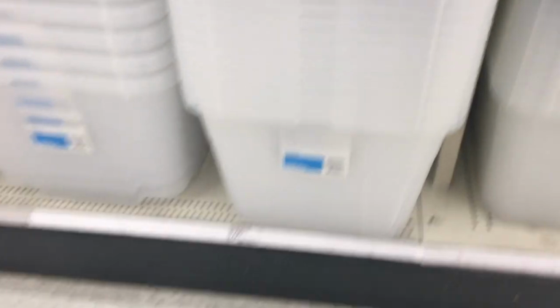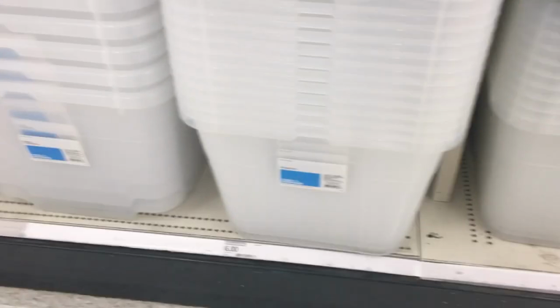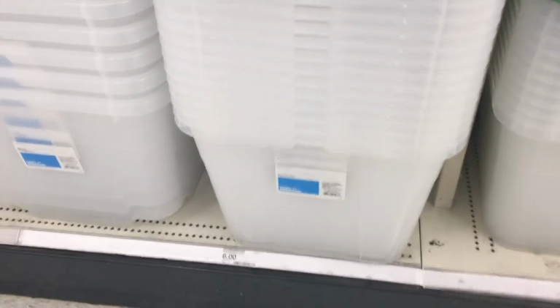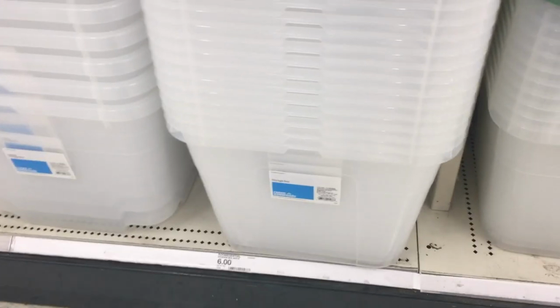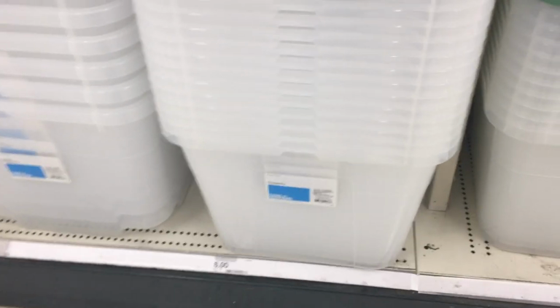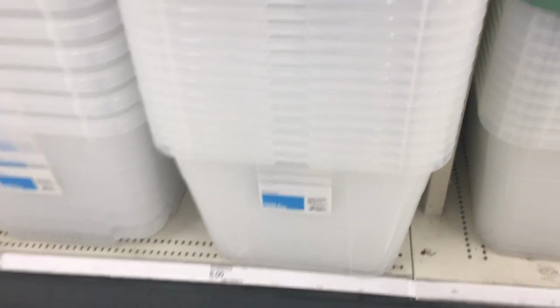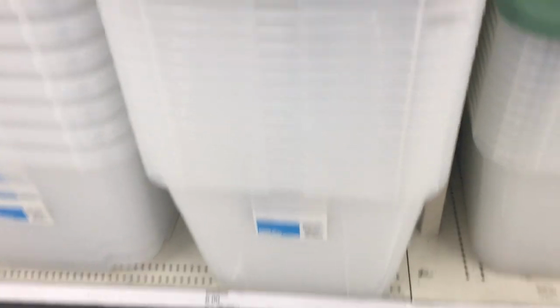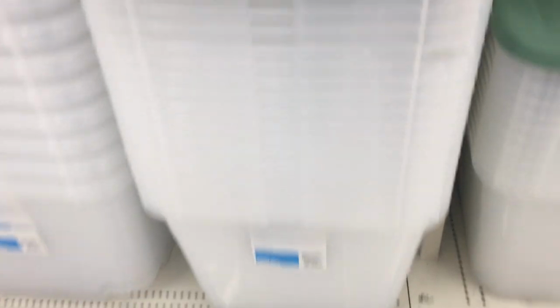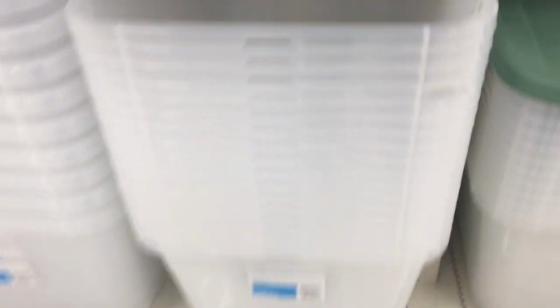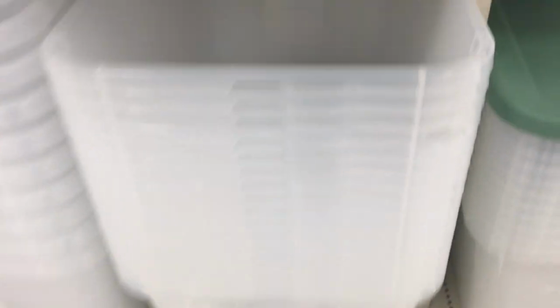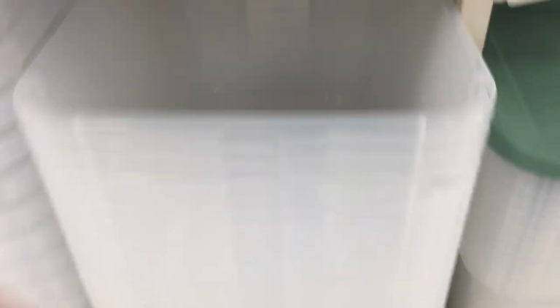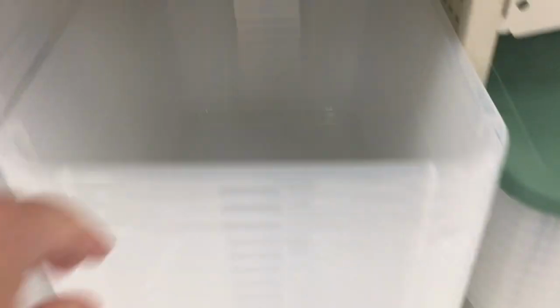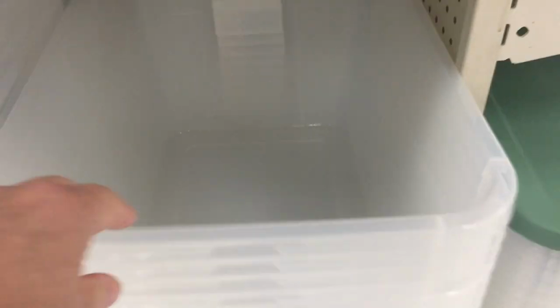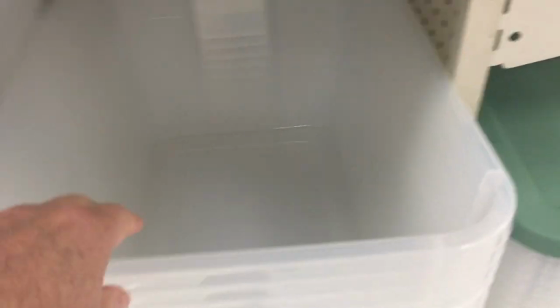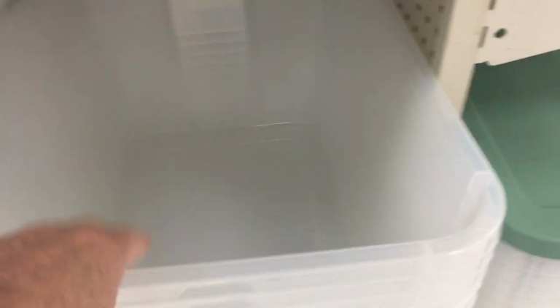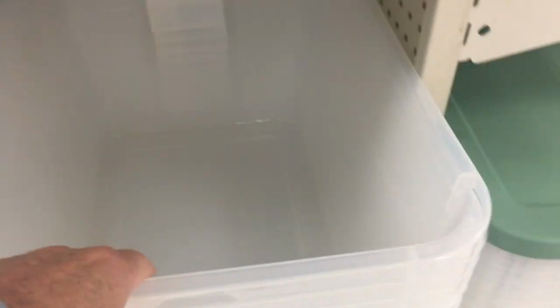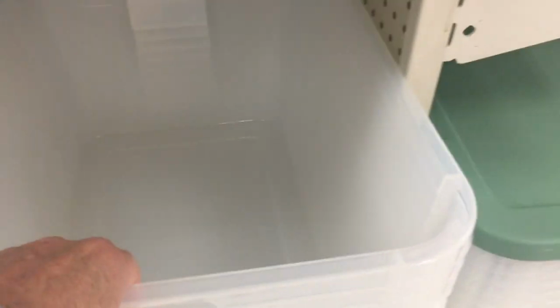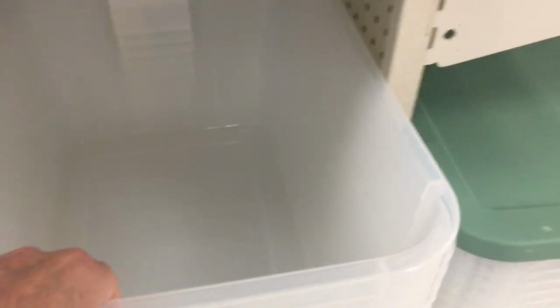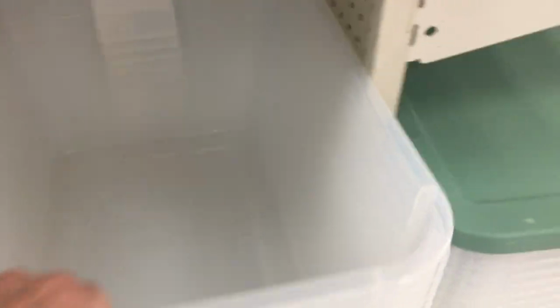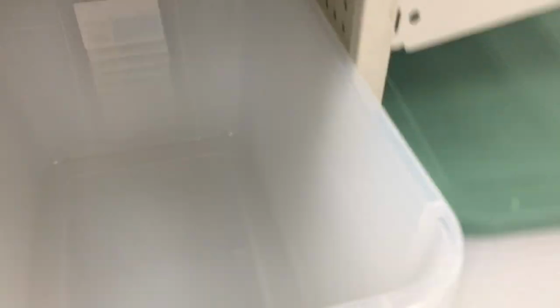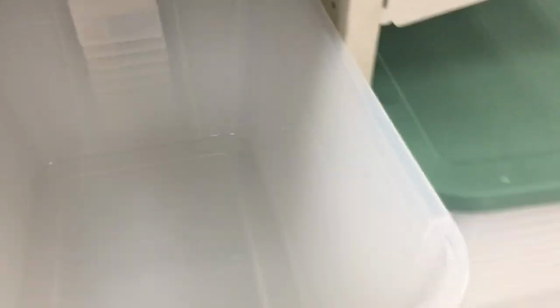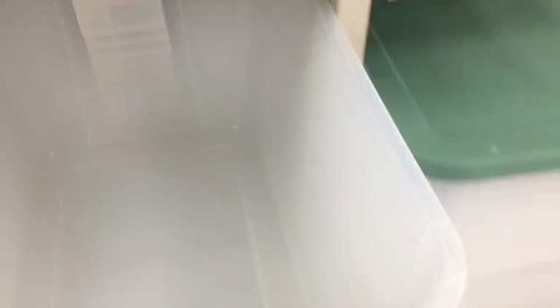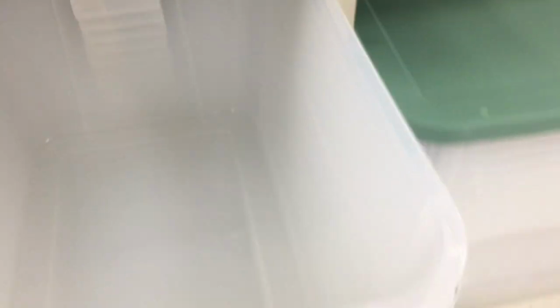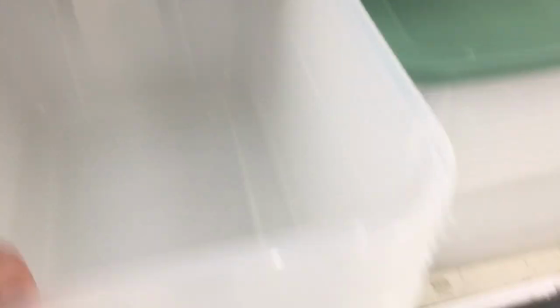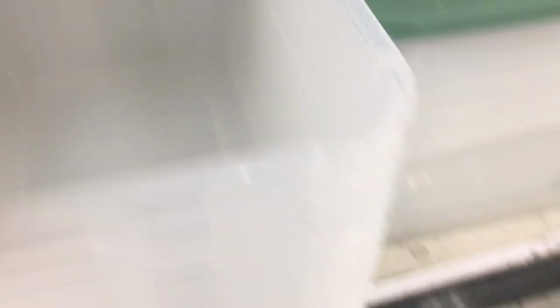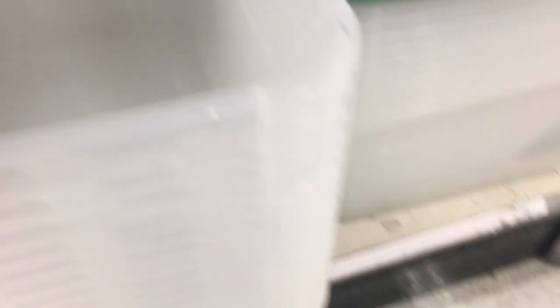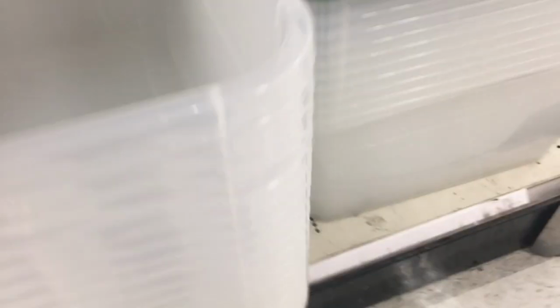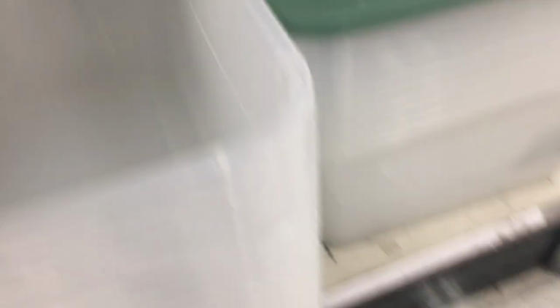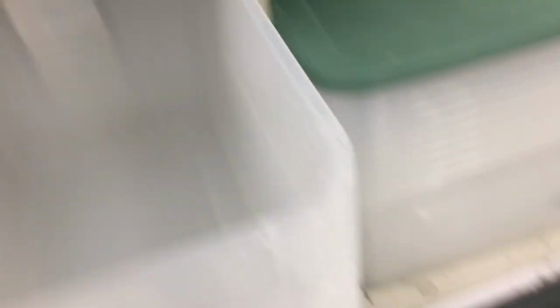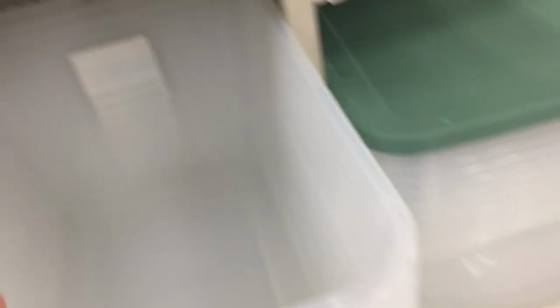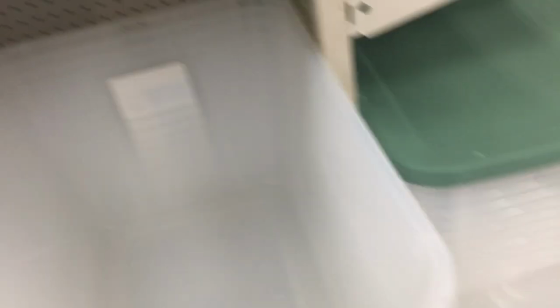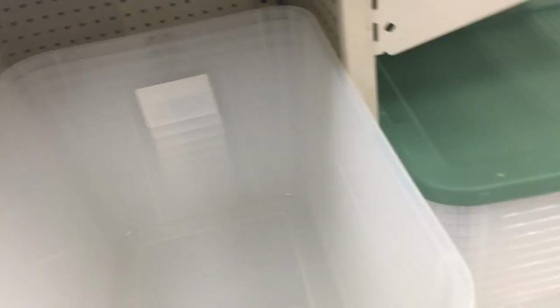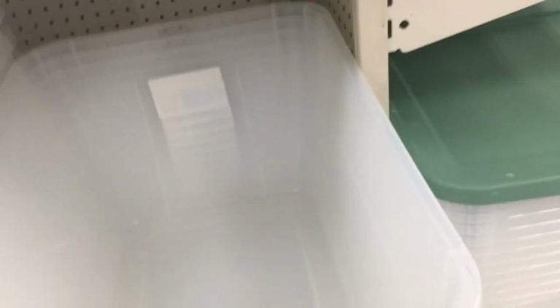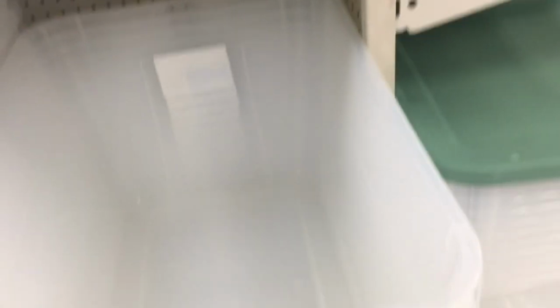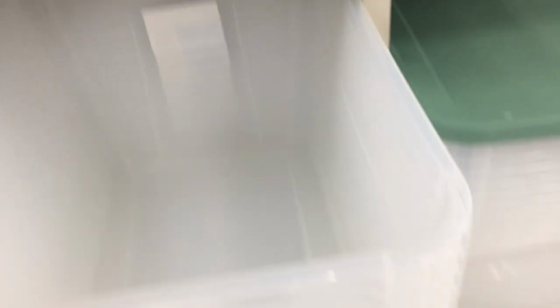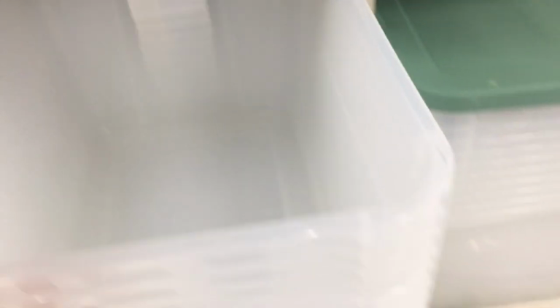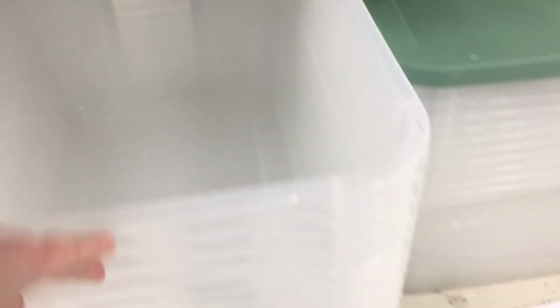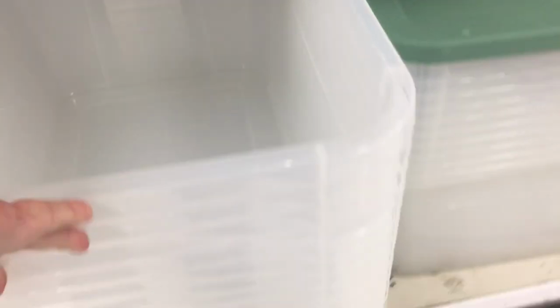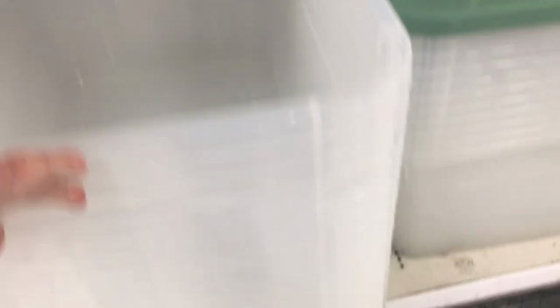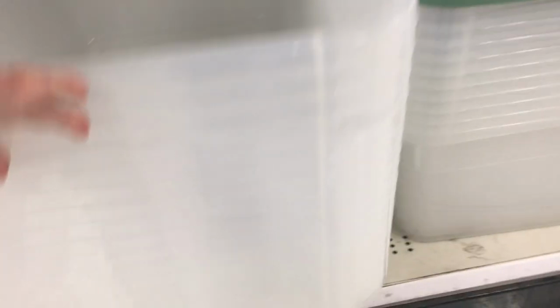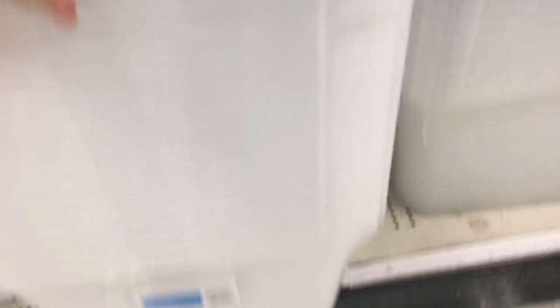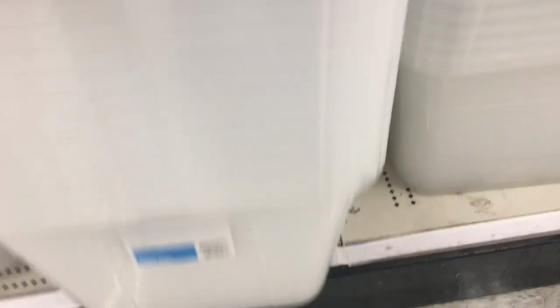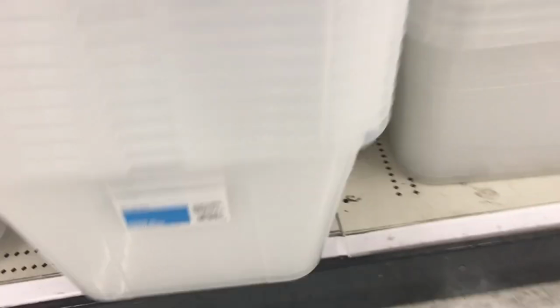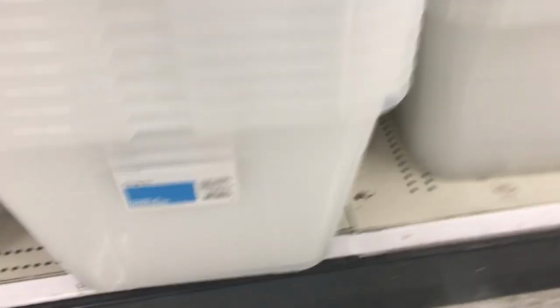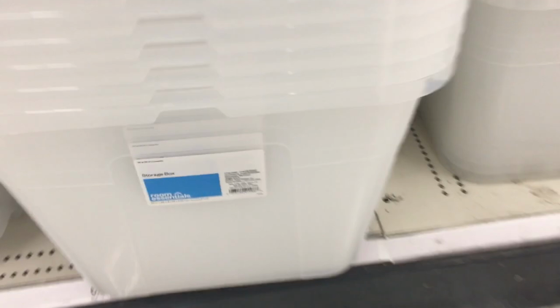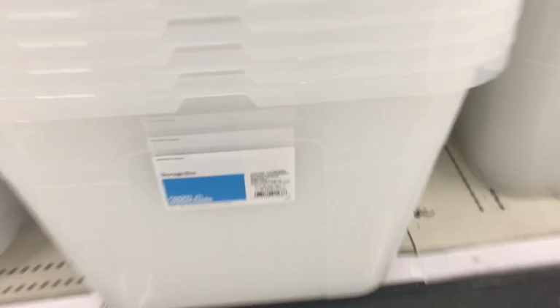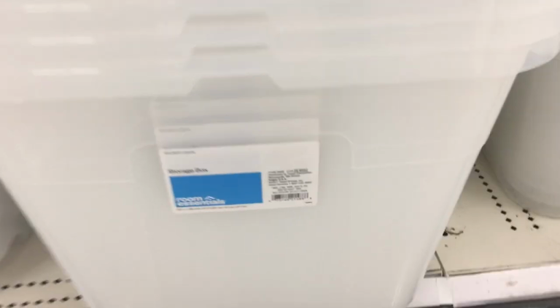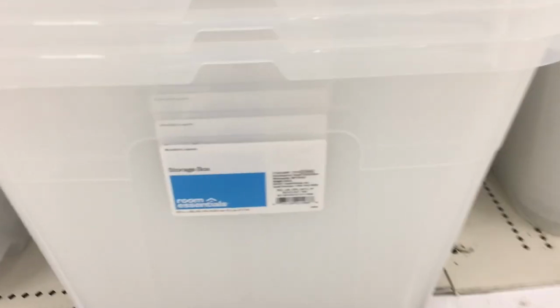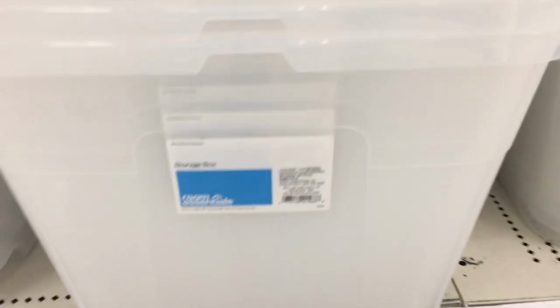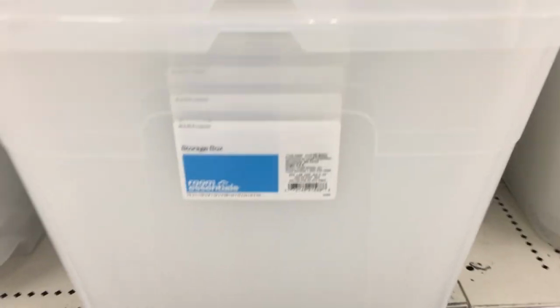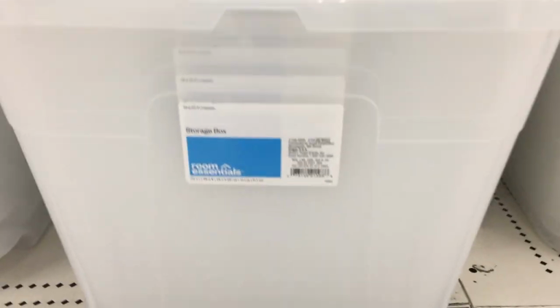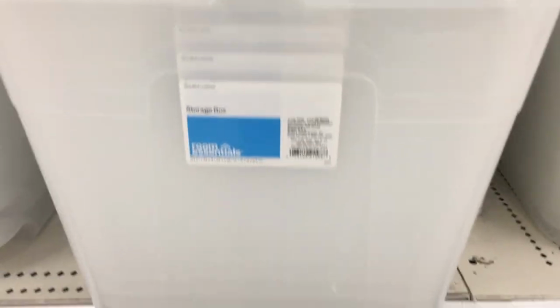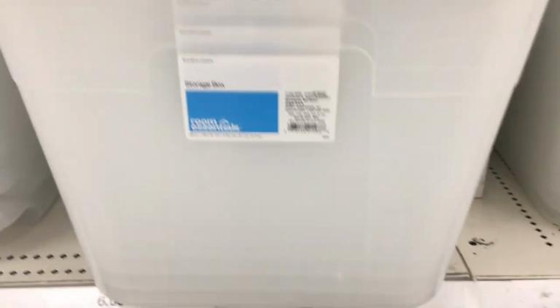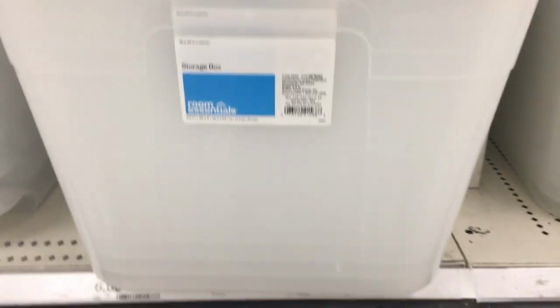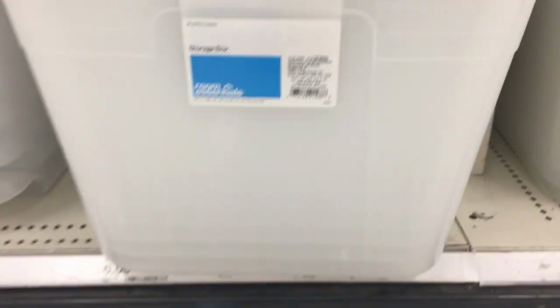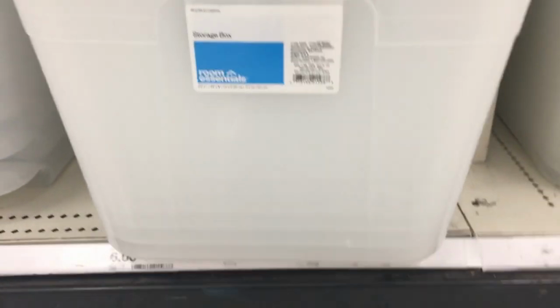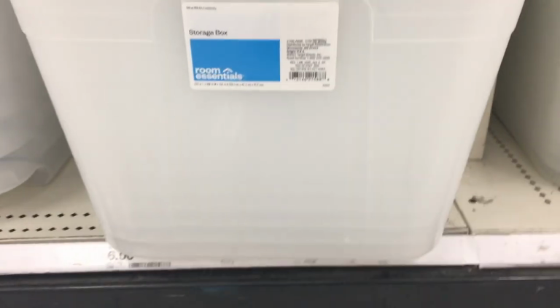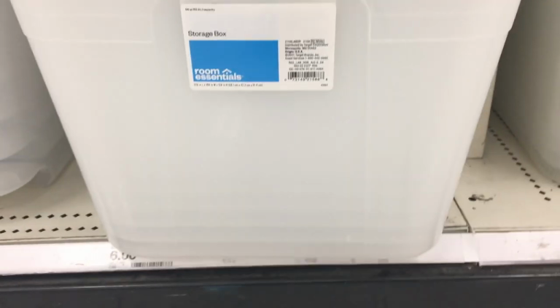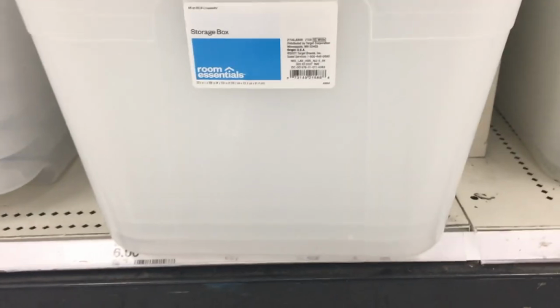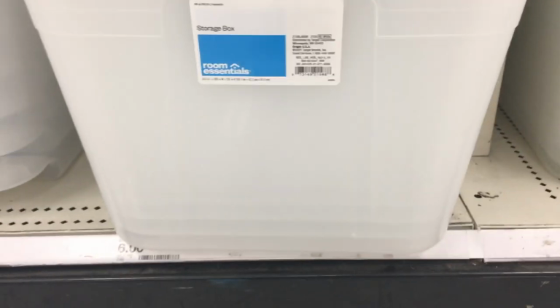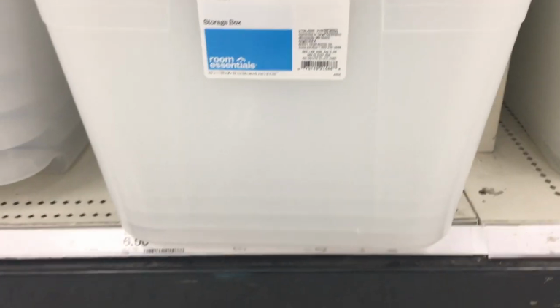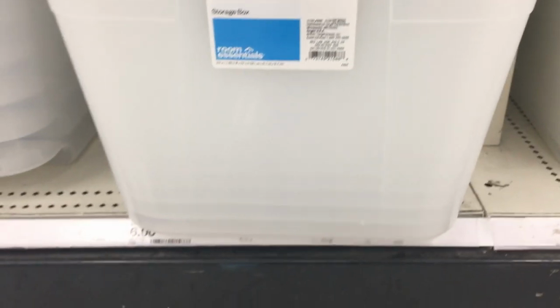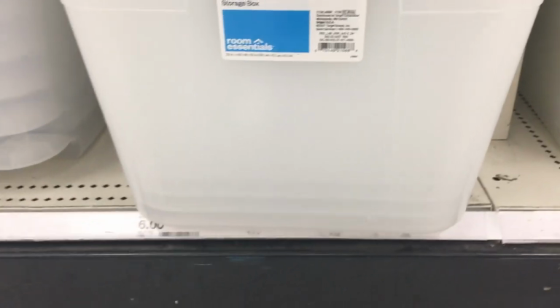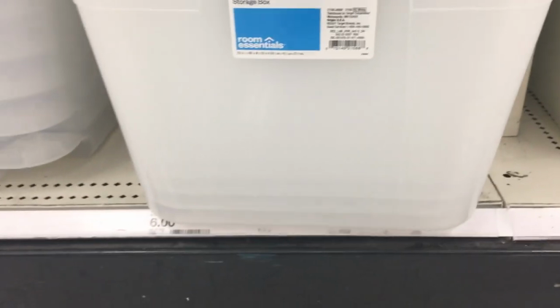In this video I'm going to show you how to use these $6 totes to make an effective quarantine tank for your fish.